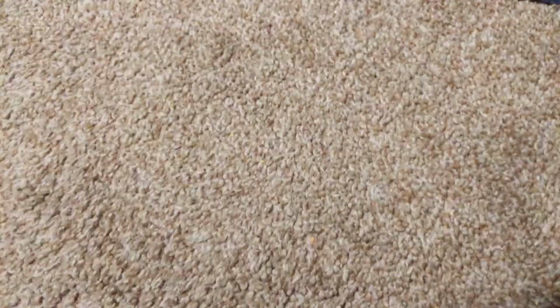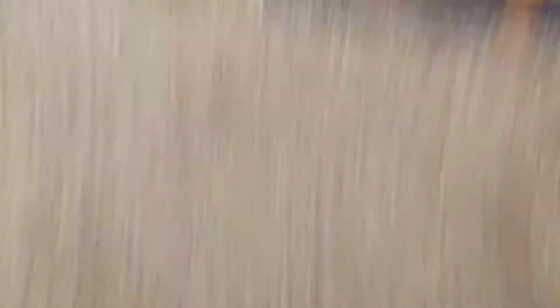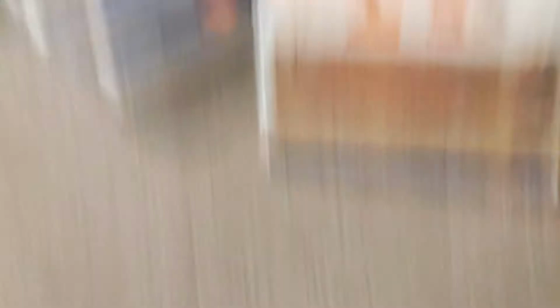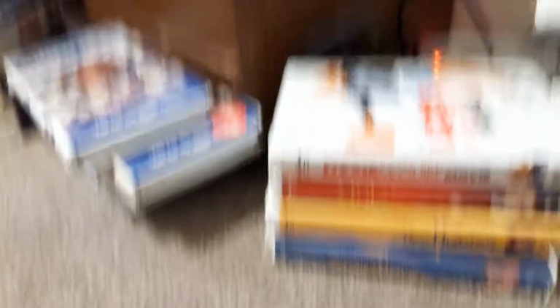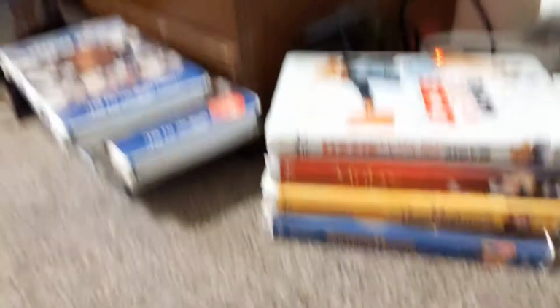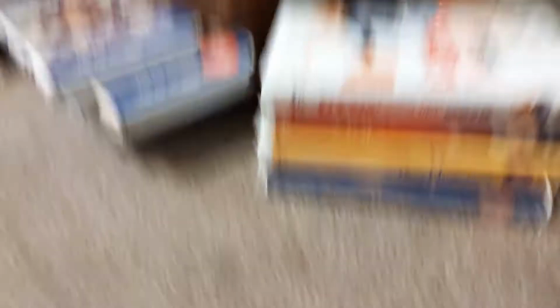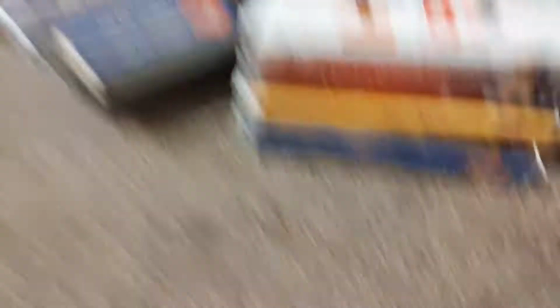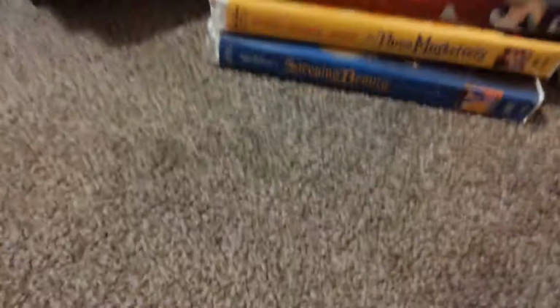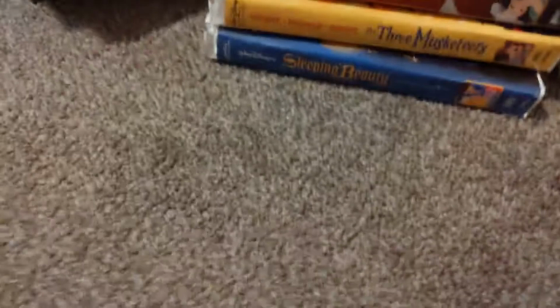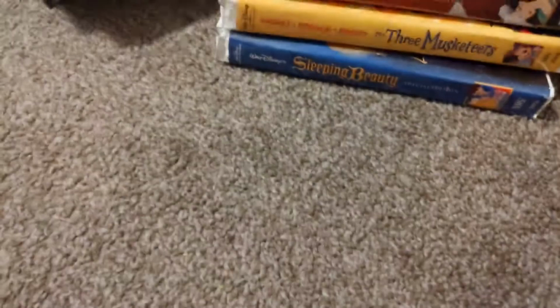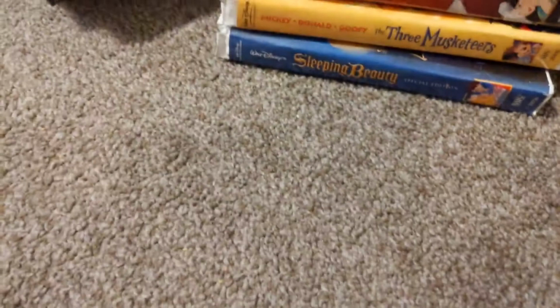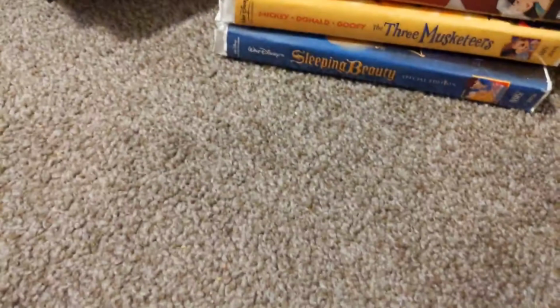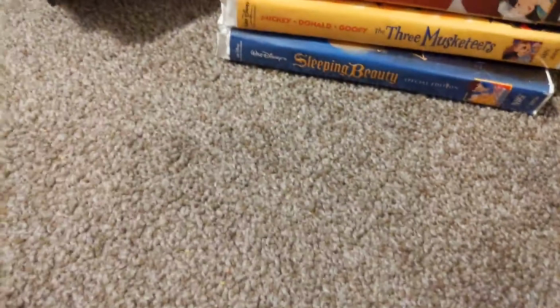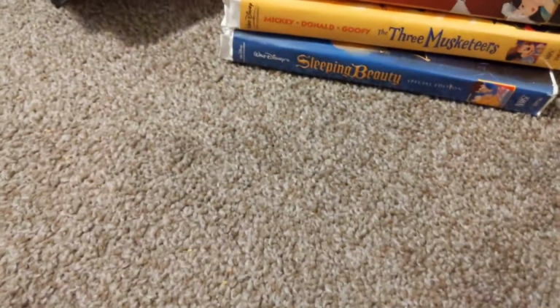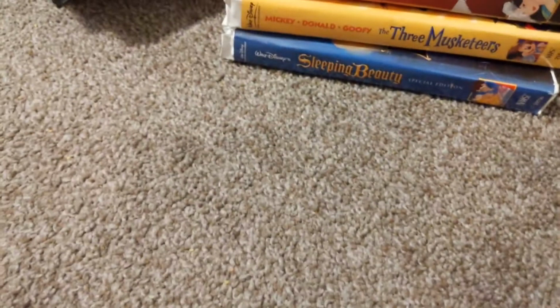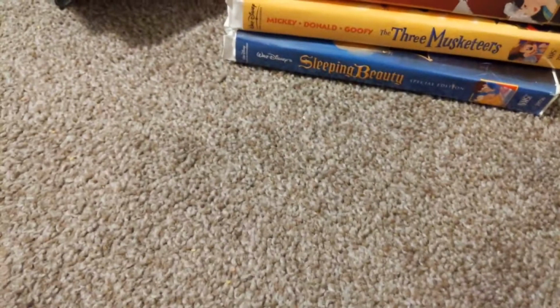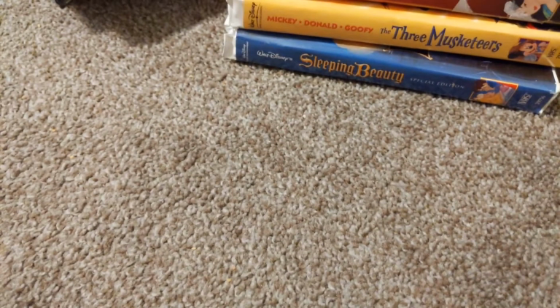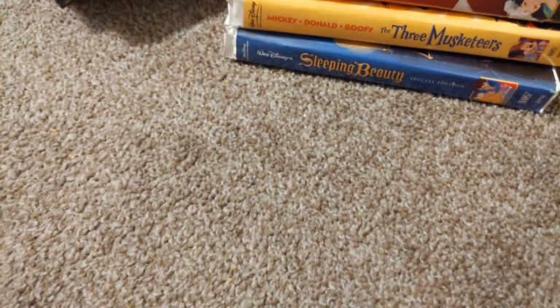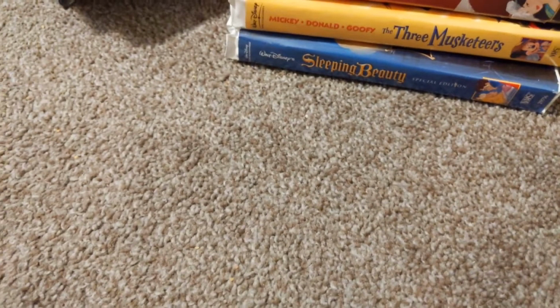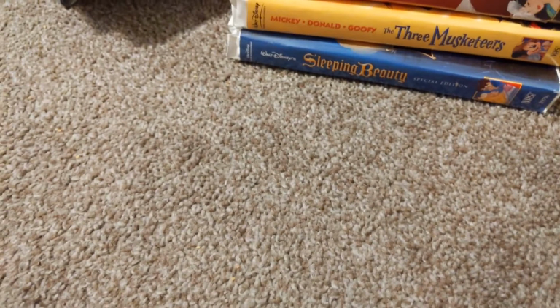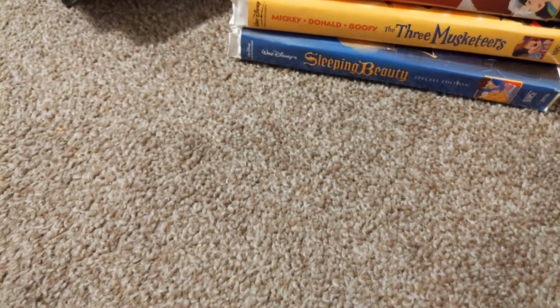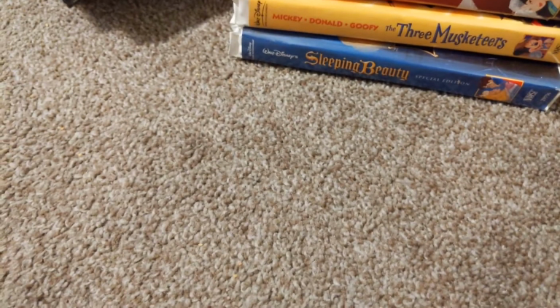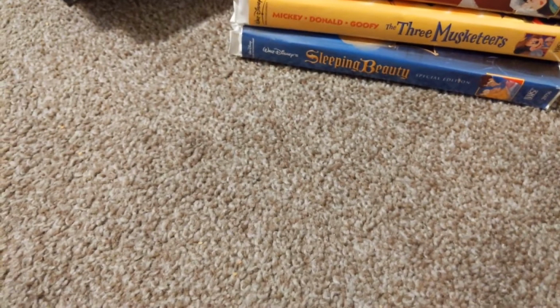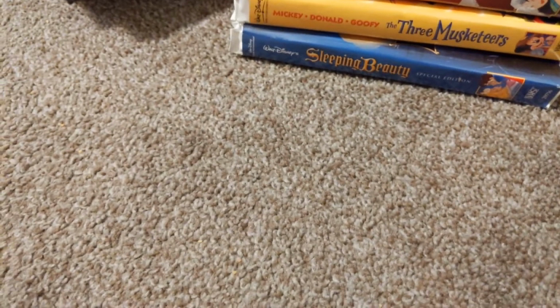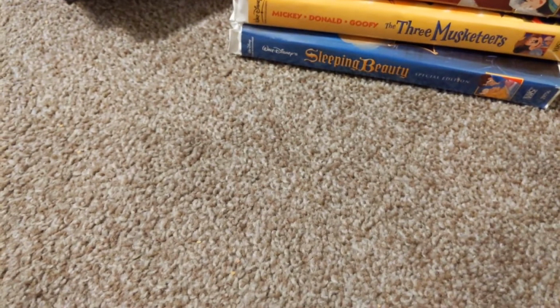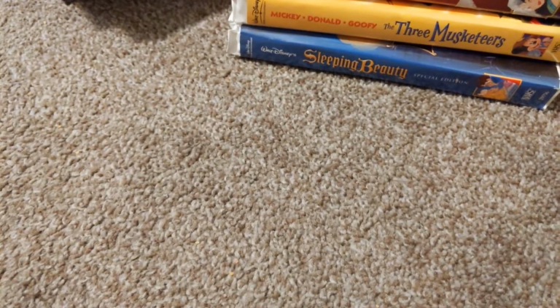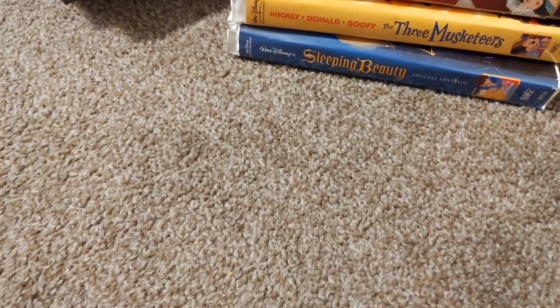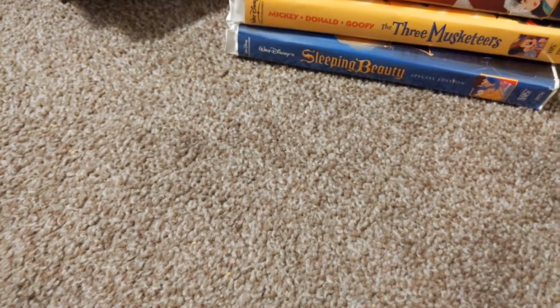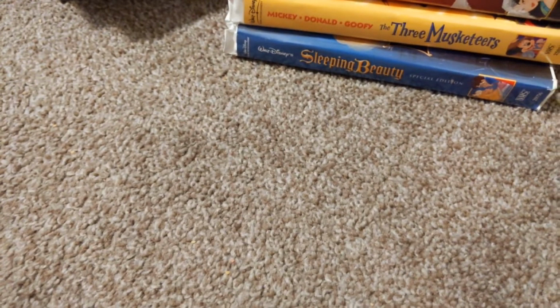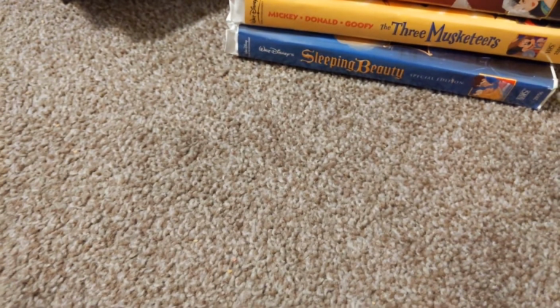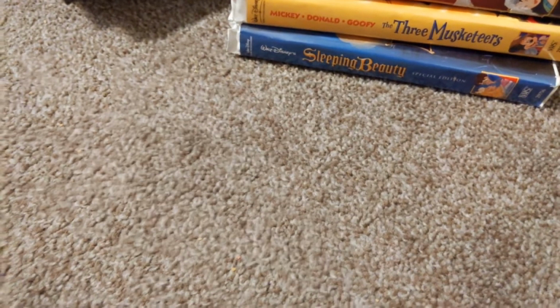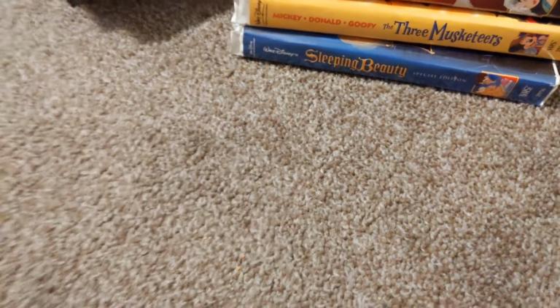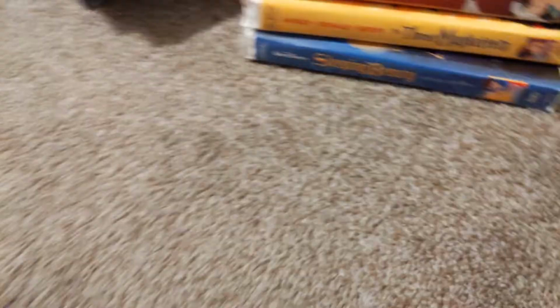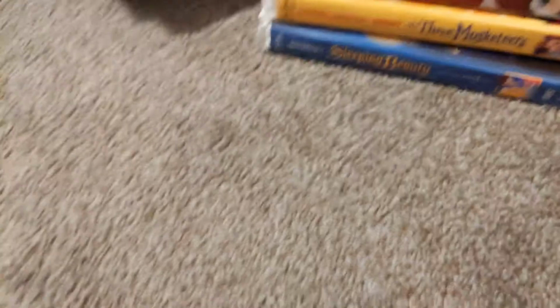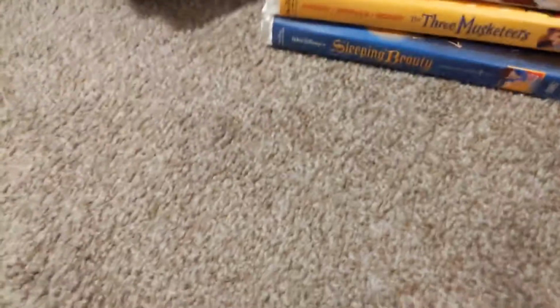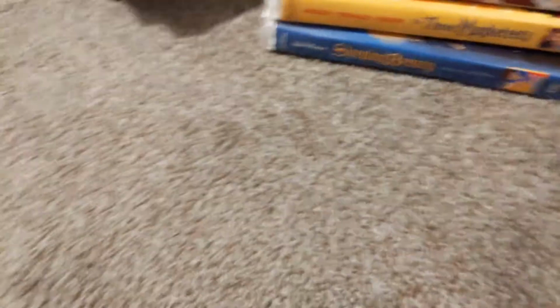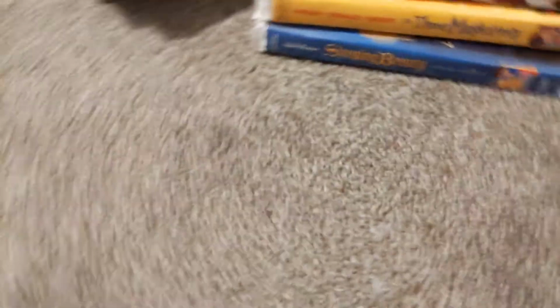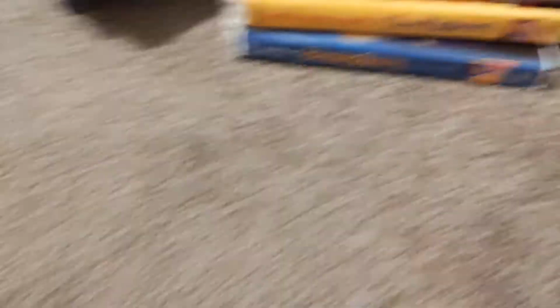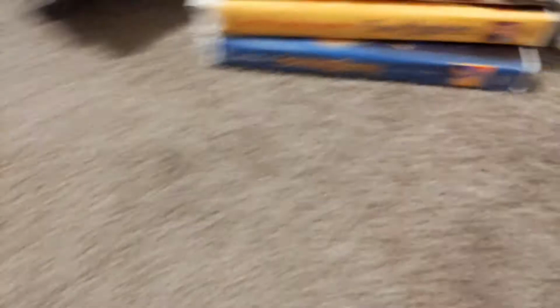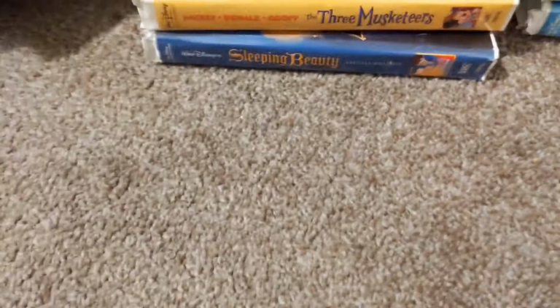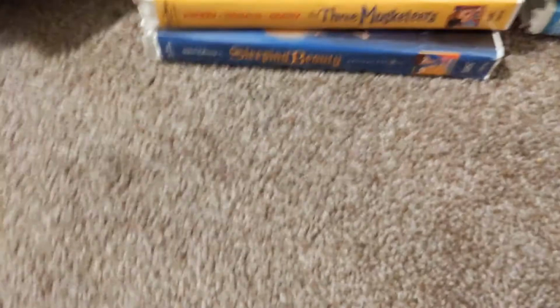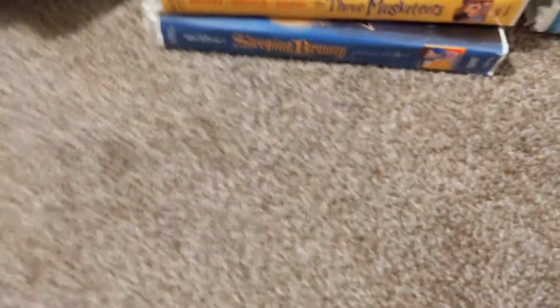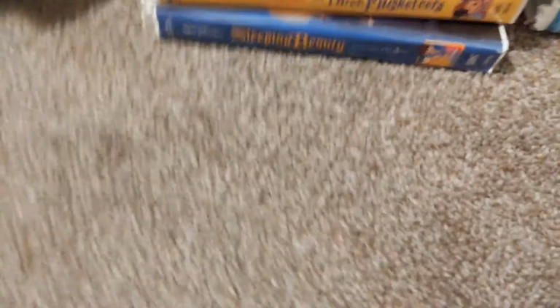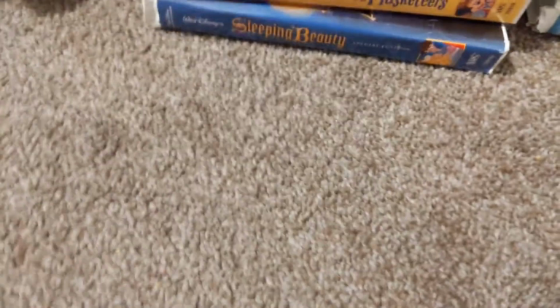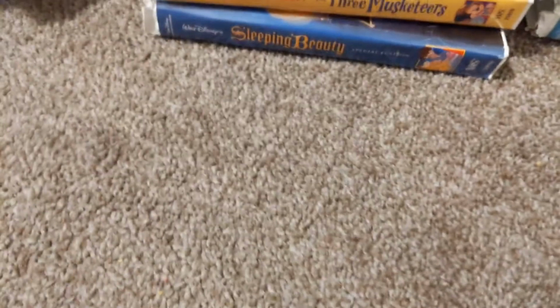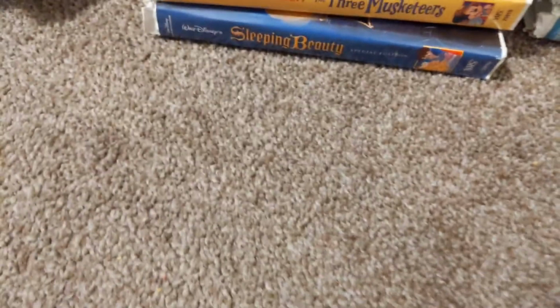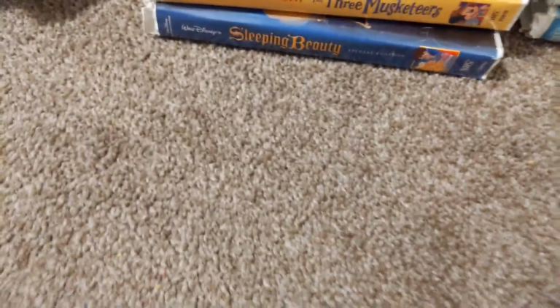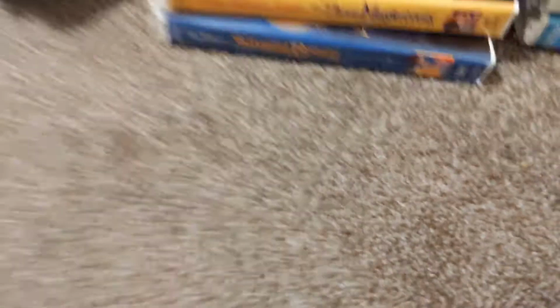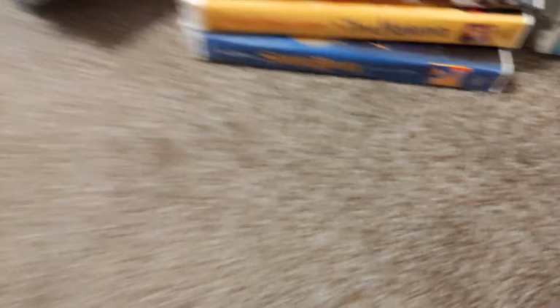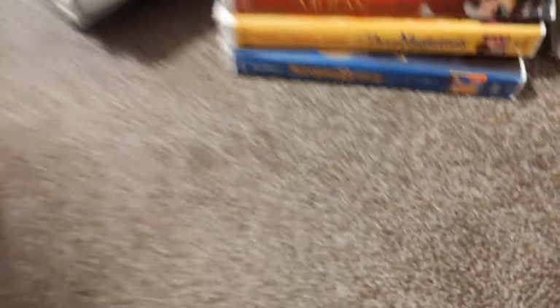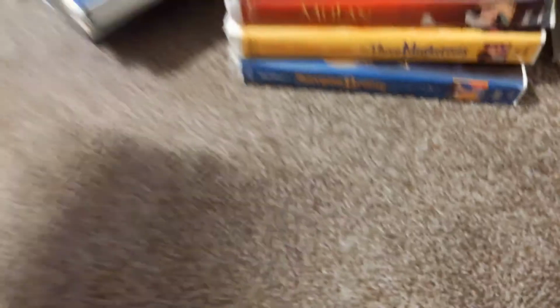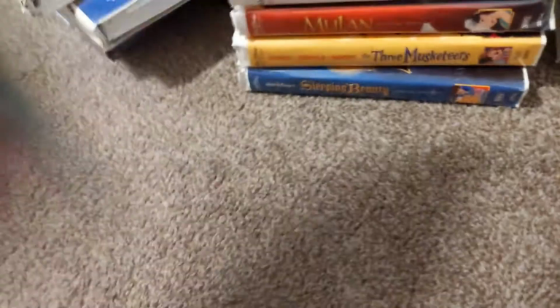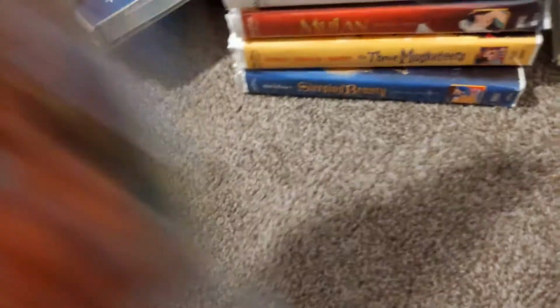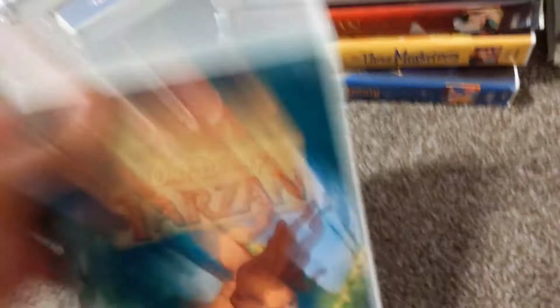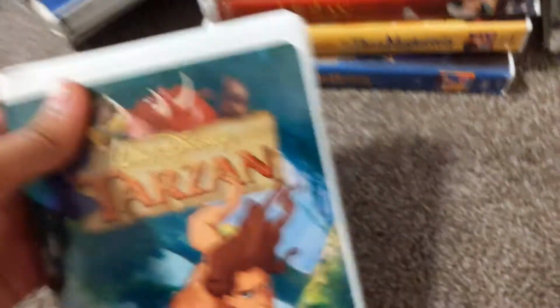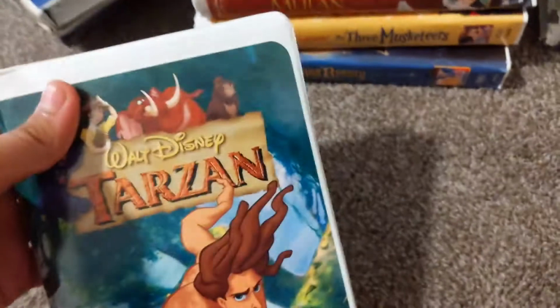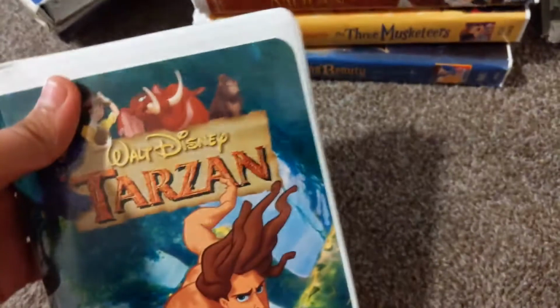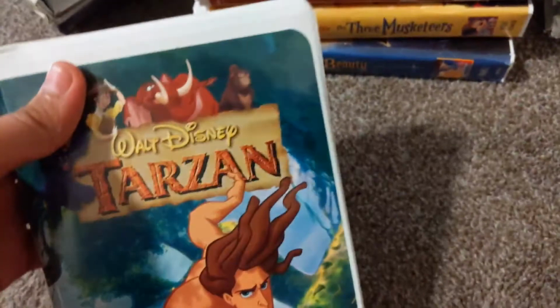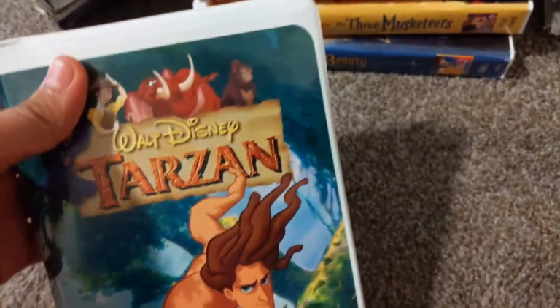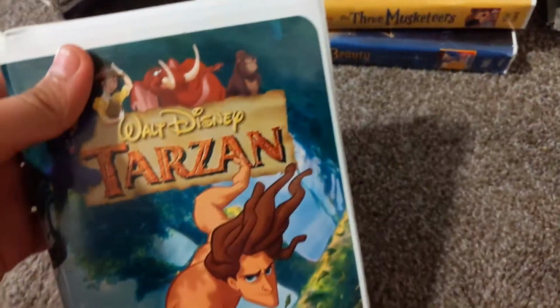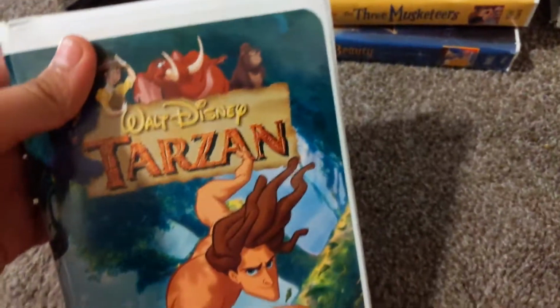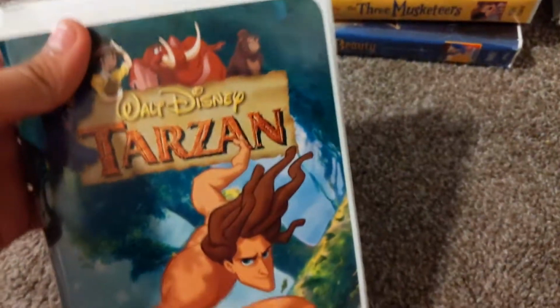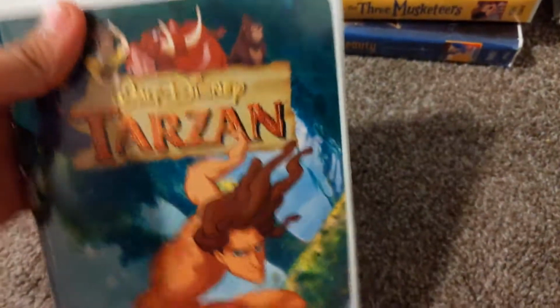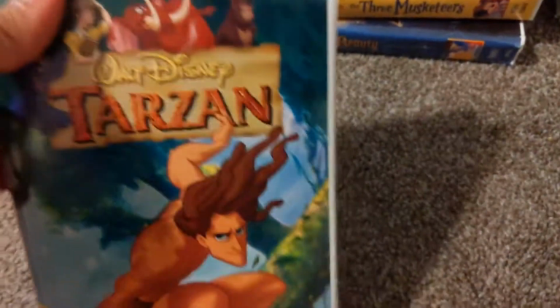Alright, here's part four of the next section. Let's get started. First up is the 1999 VHS Tarzan.